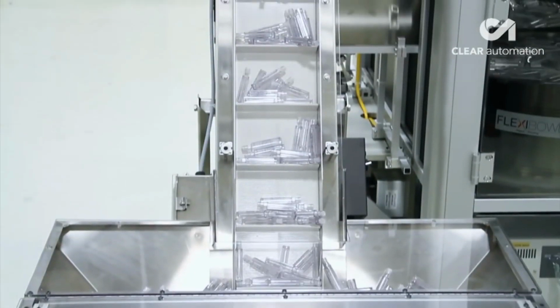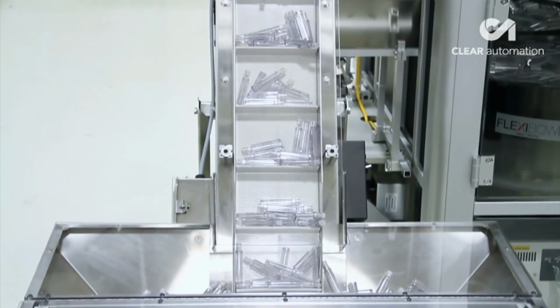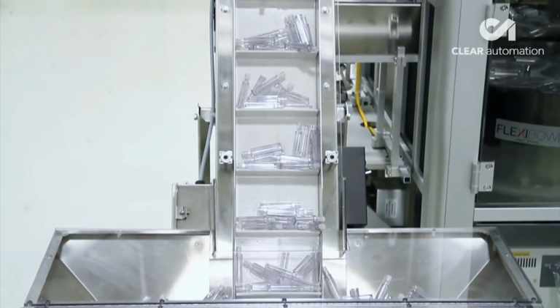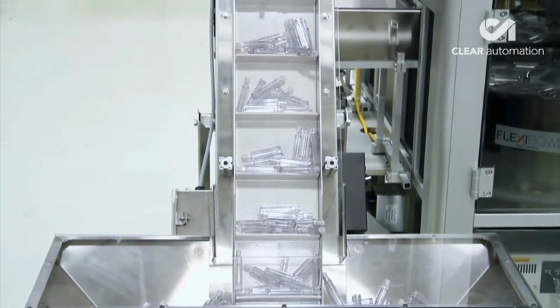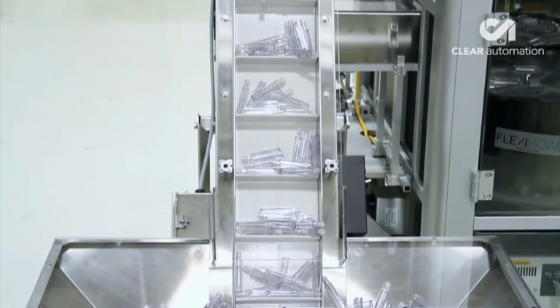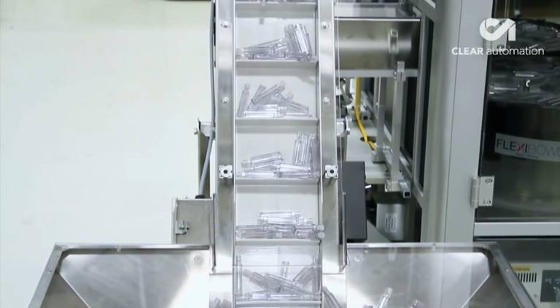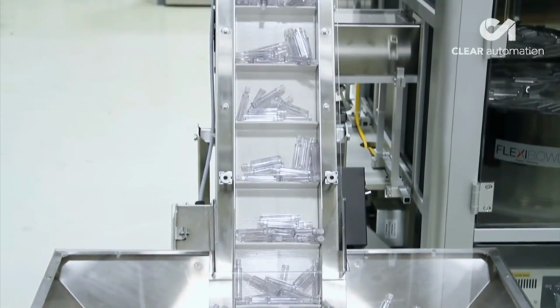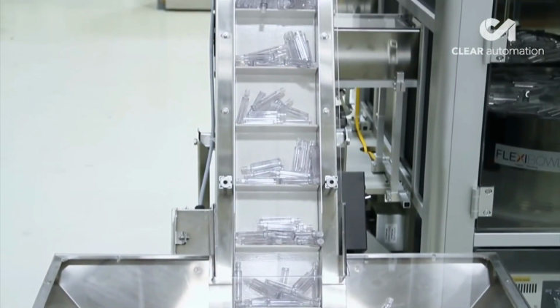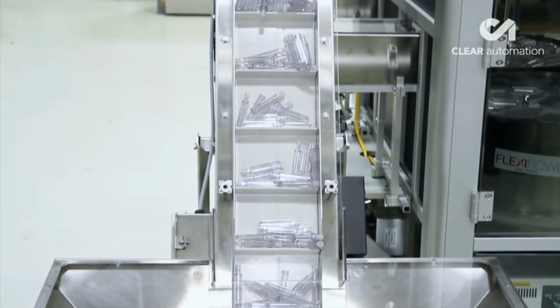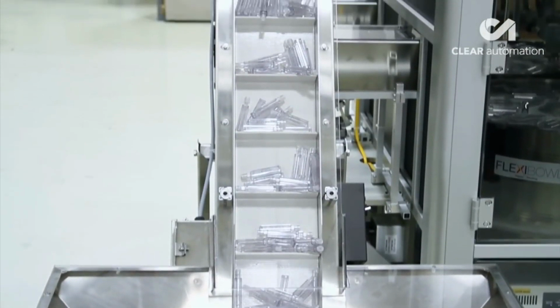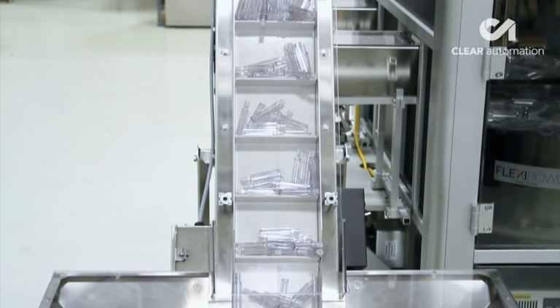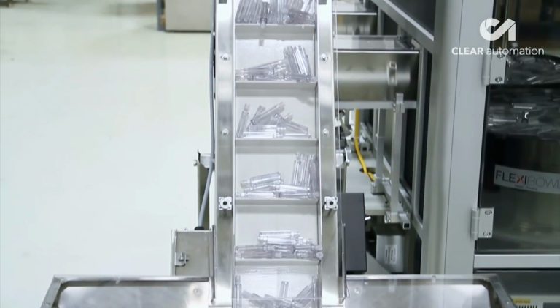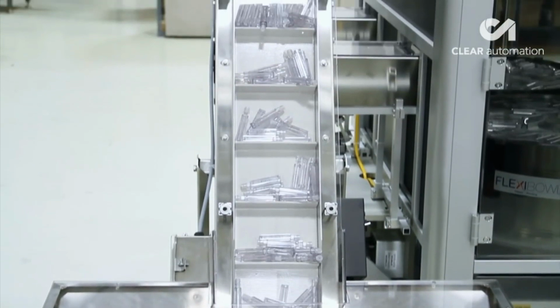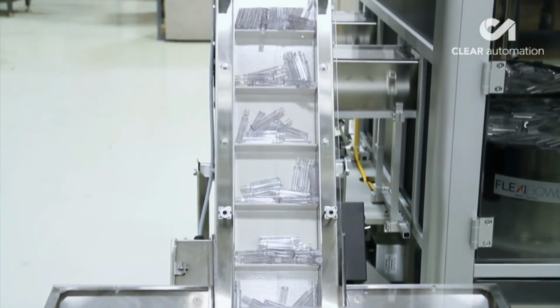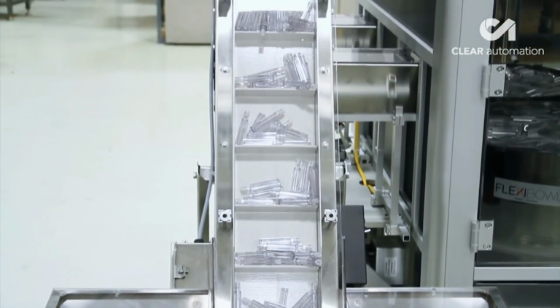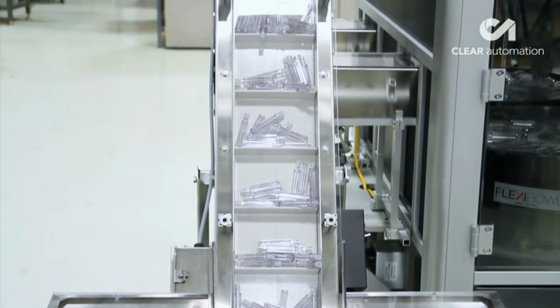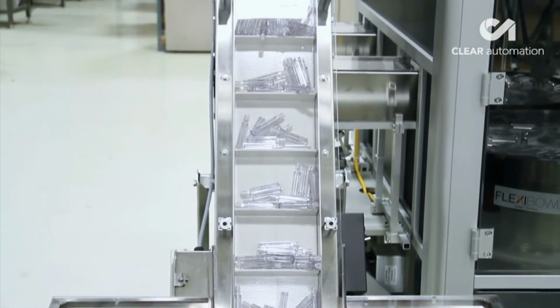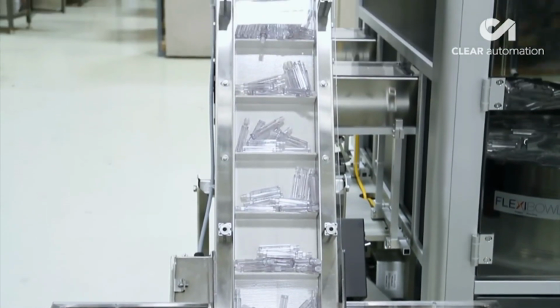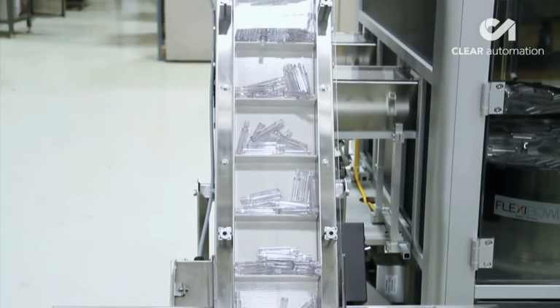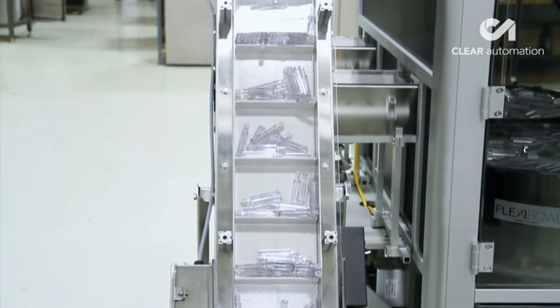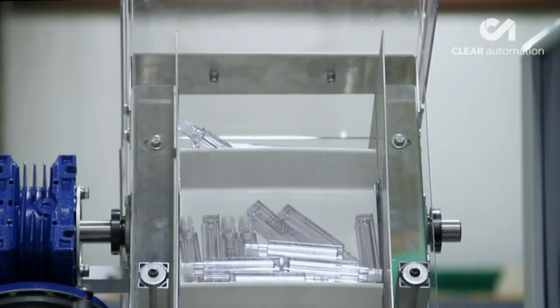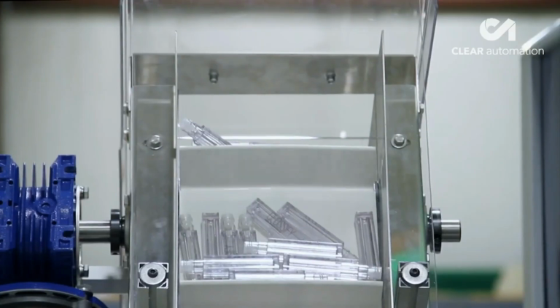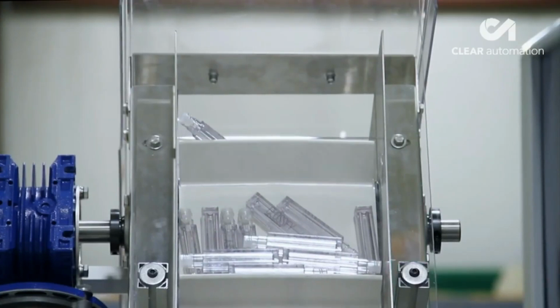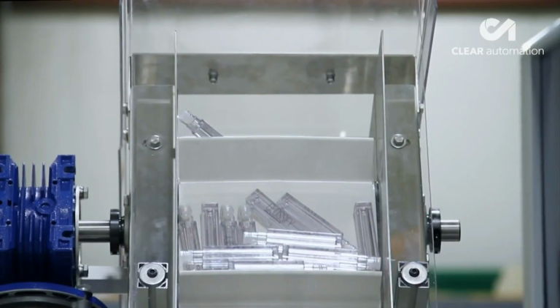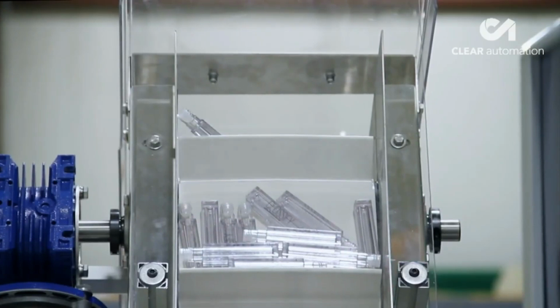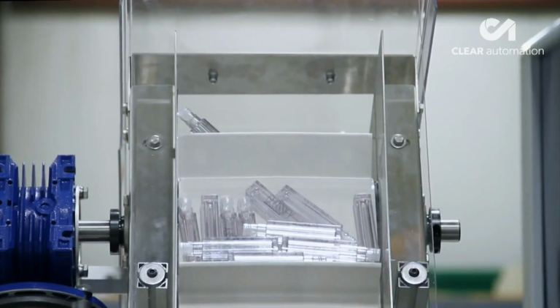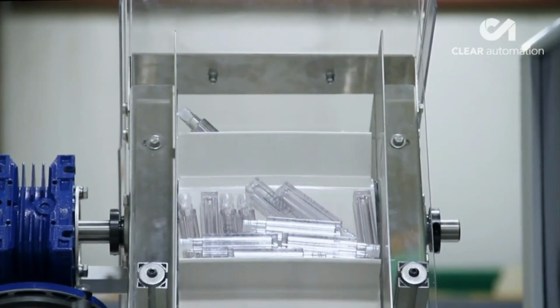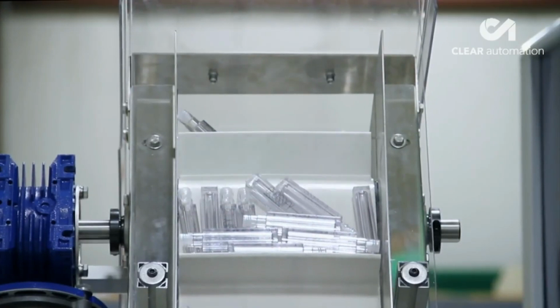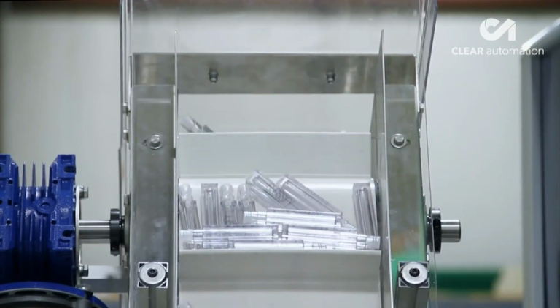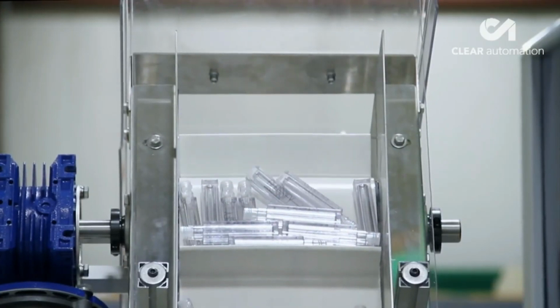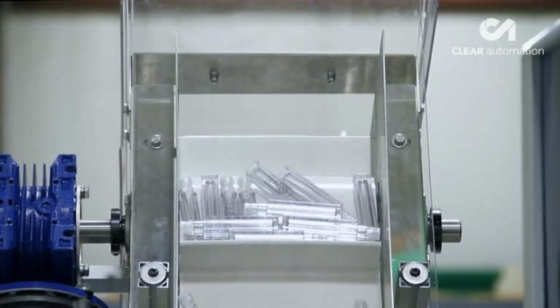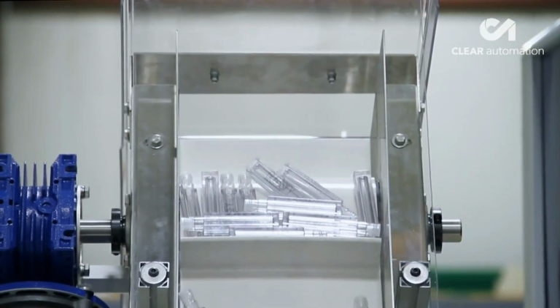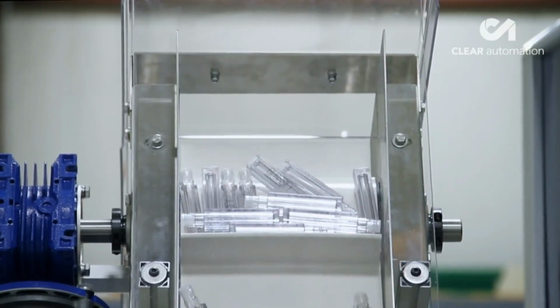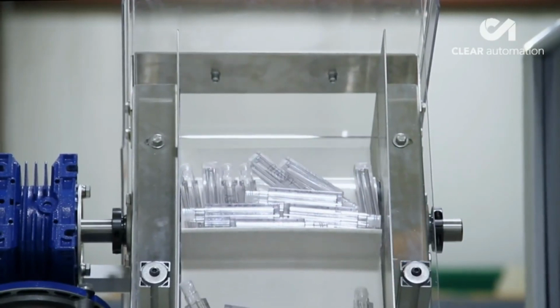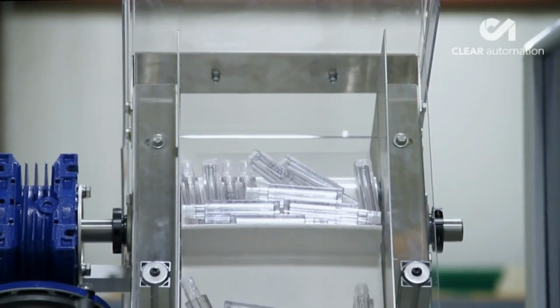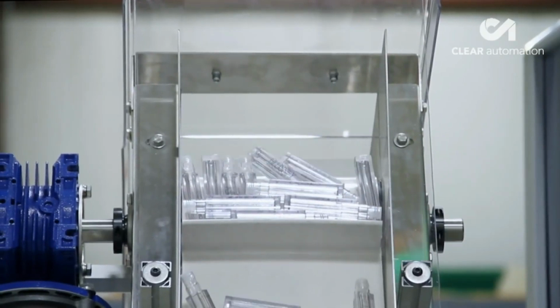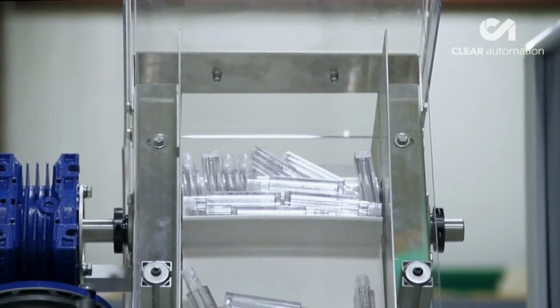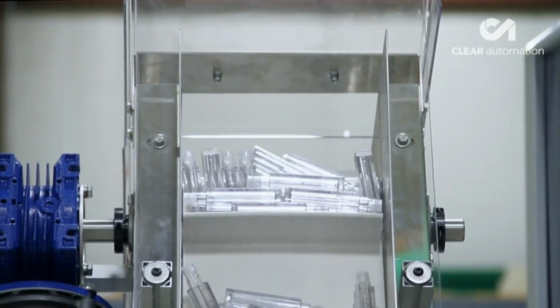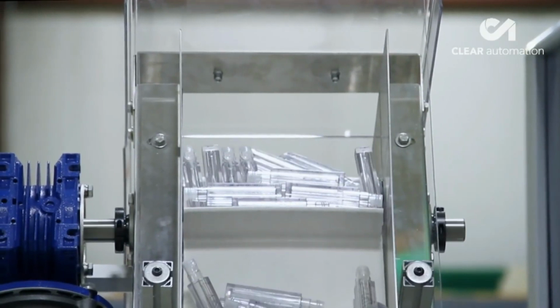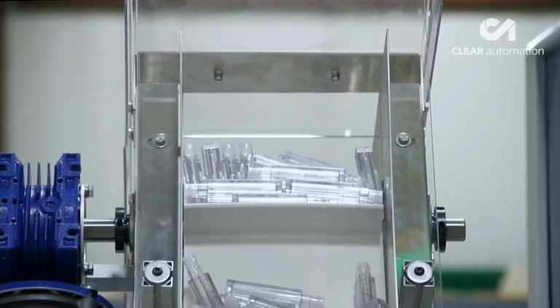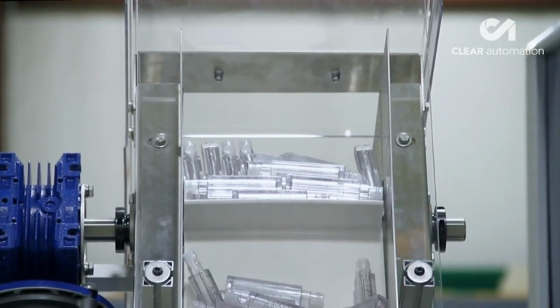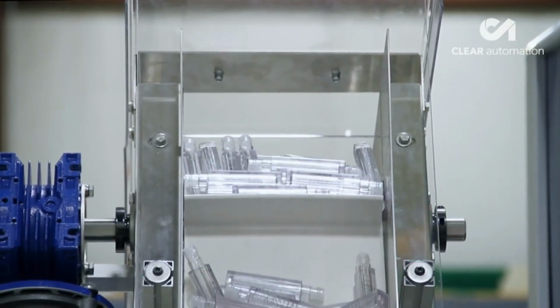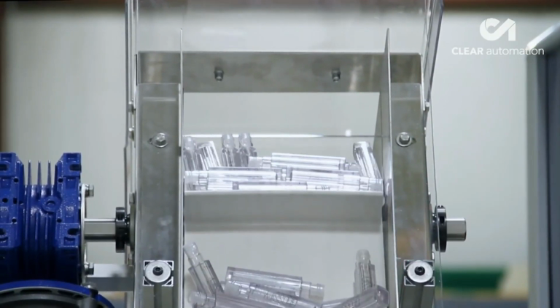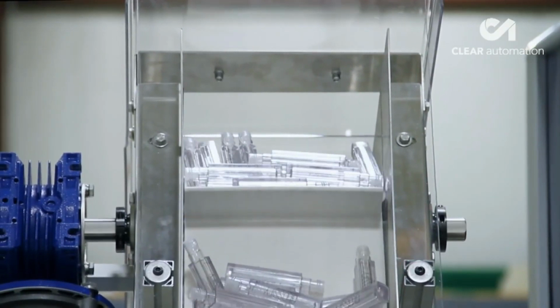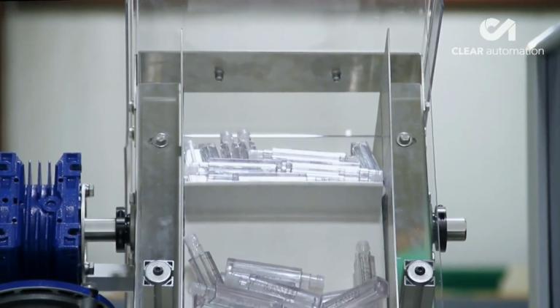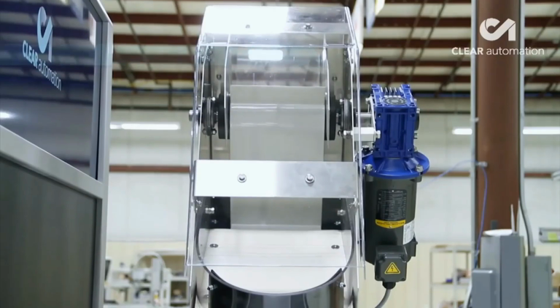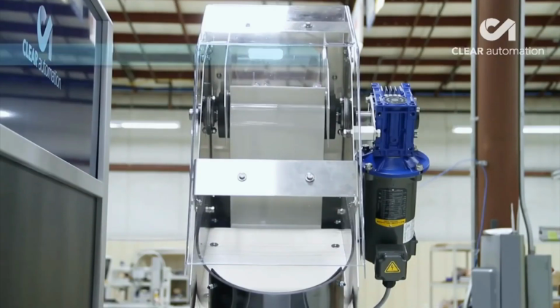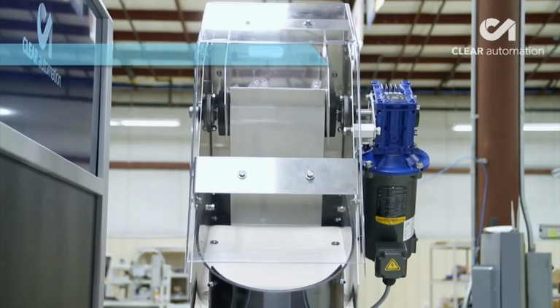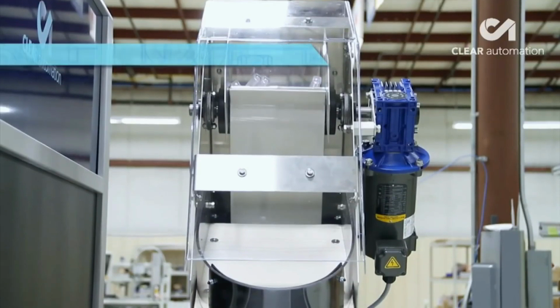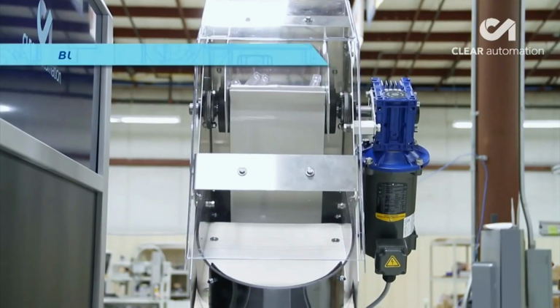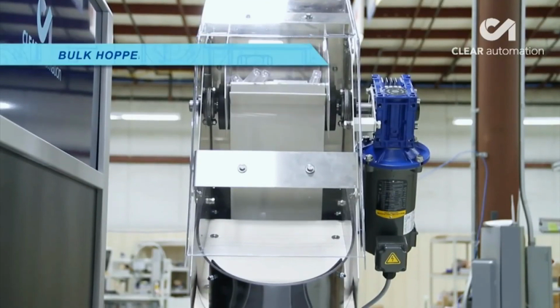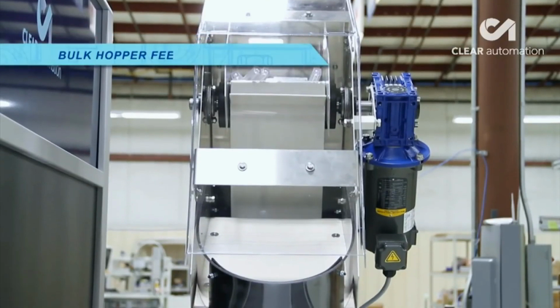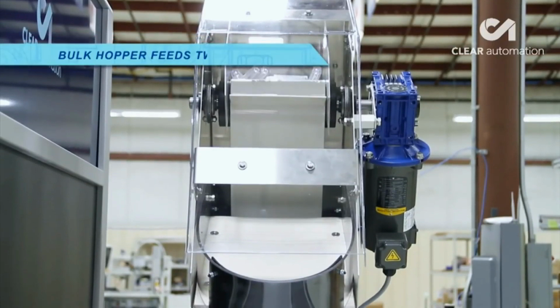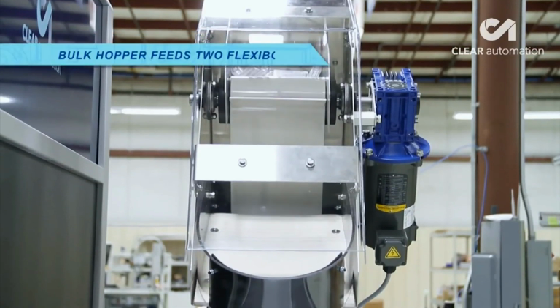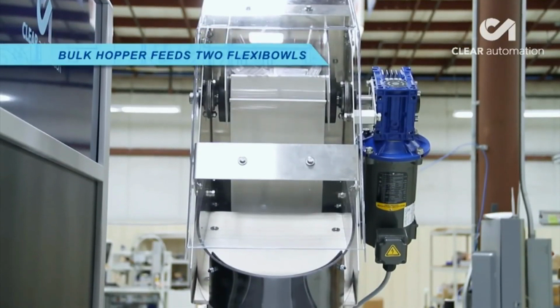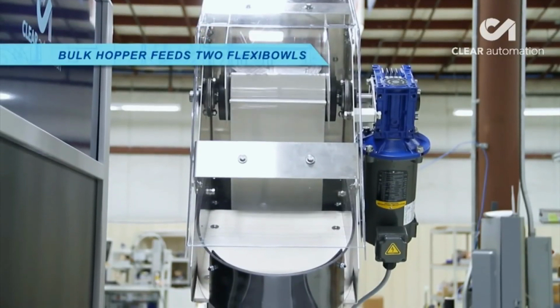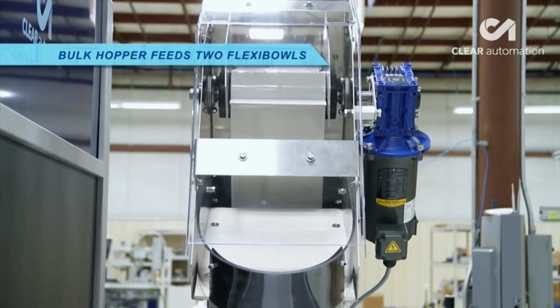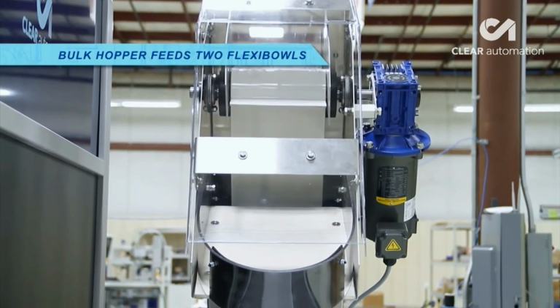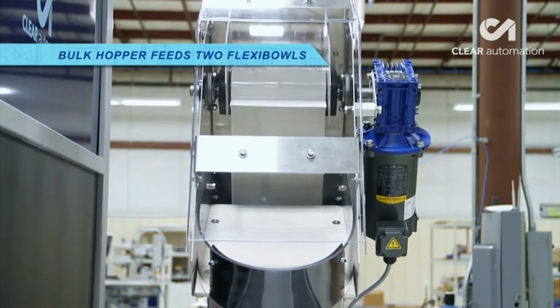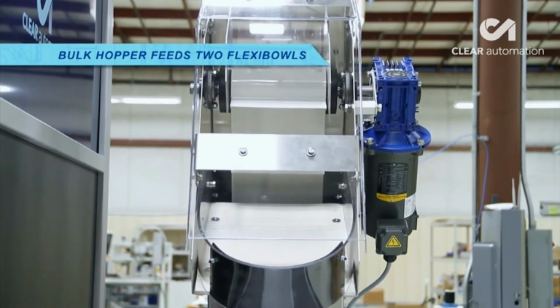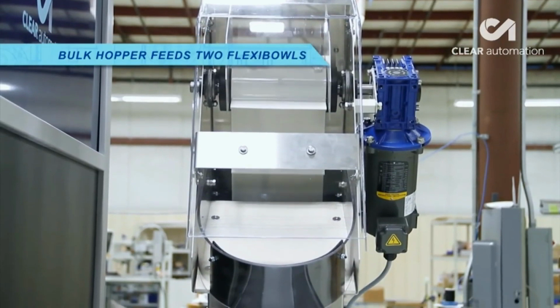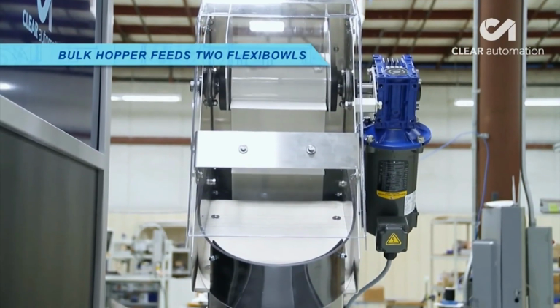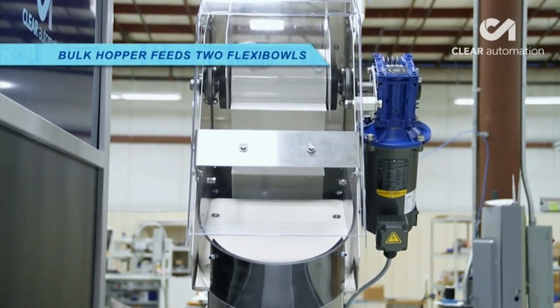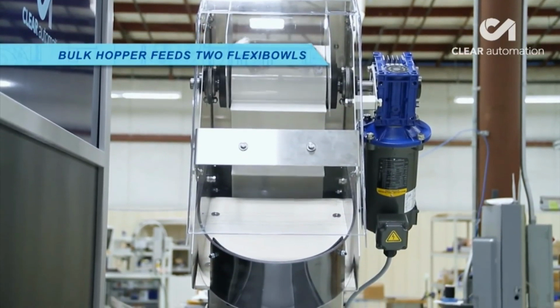The system starts as bottles are carried along to a bulk hopper, which feeds into two flexibles.